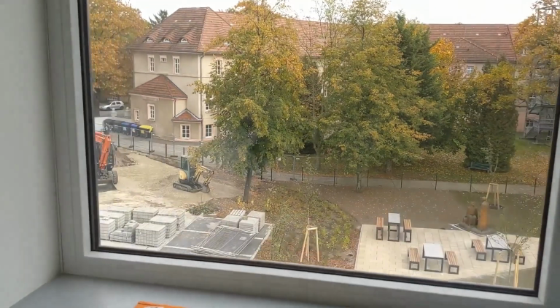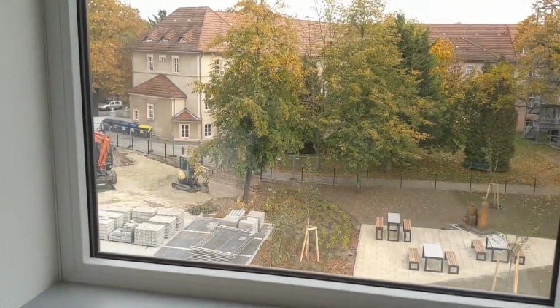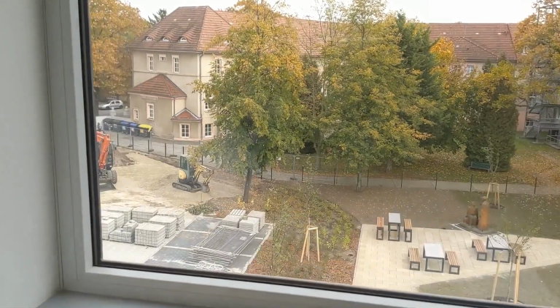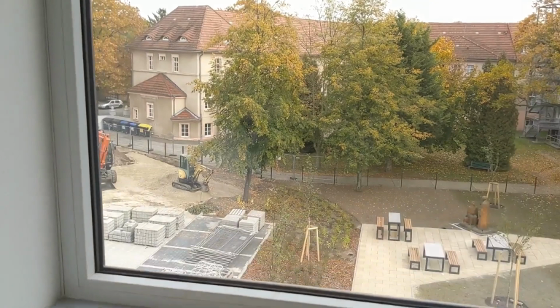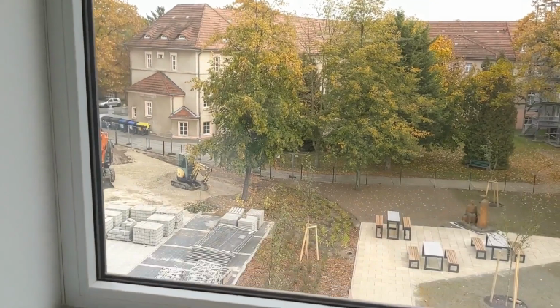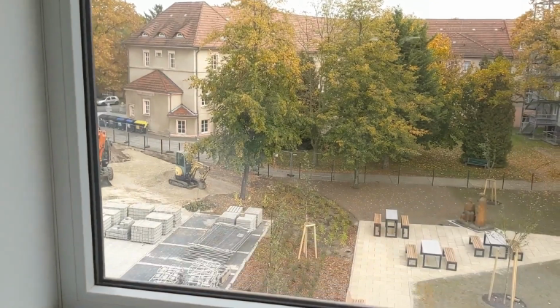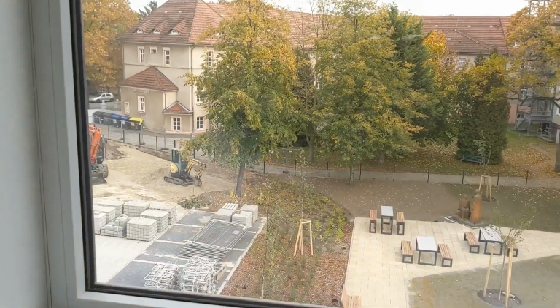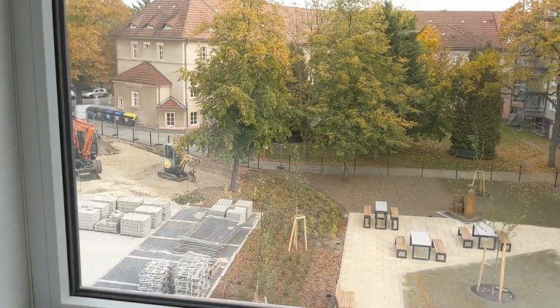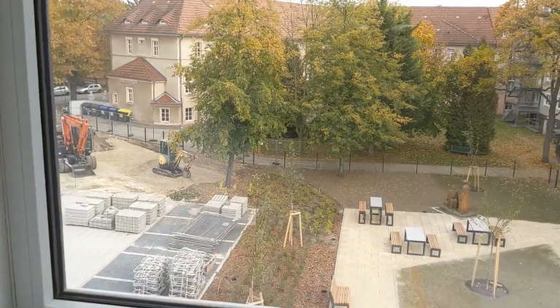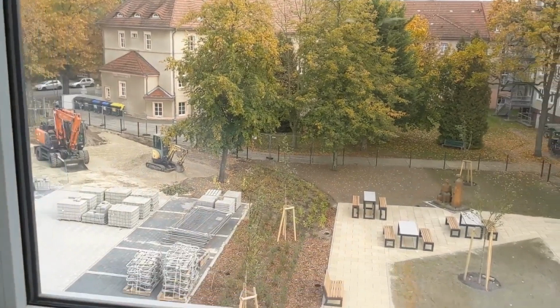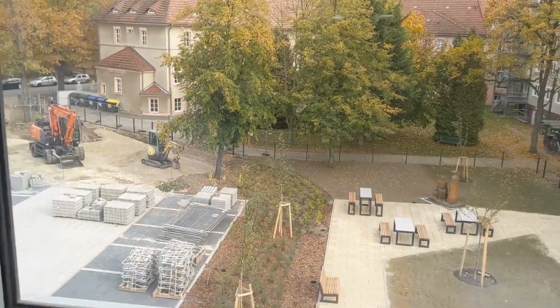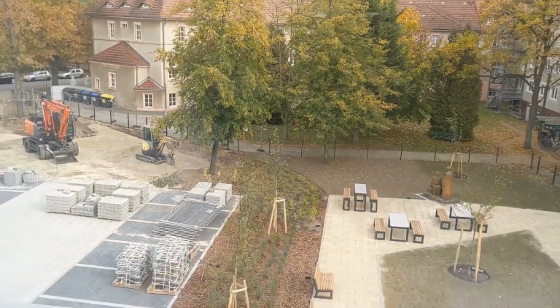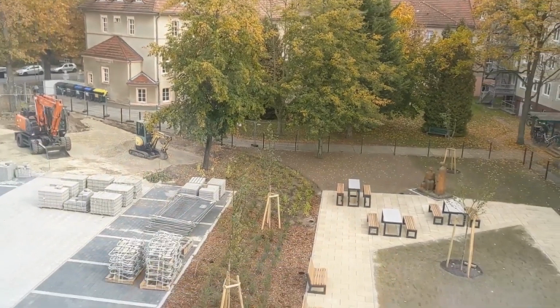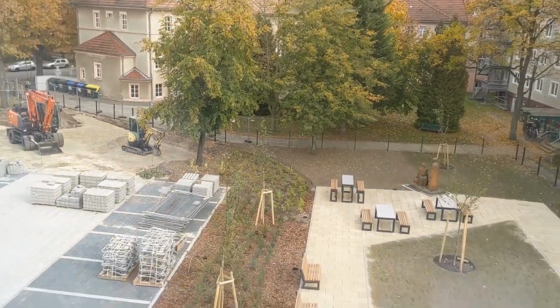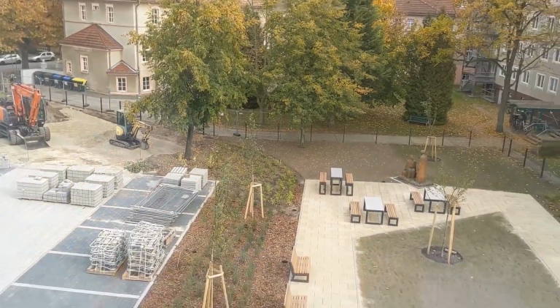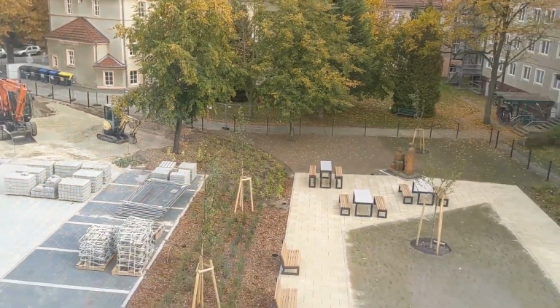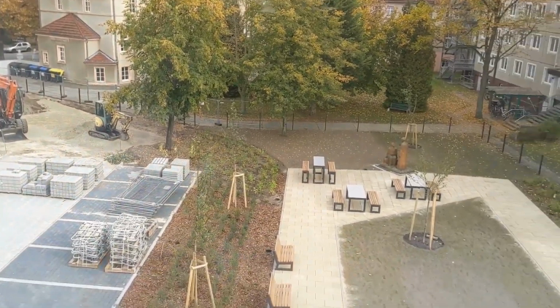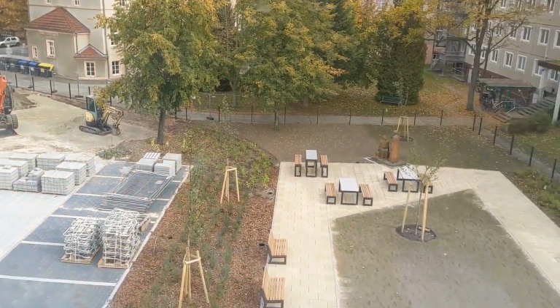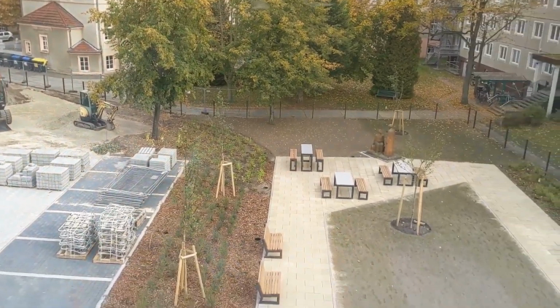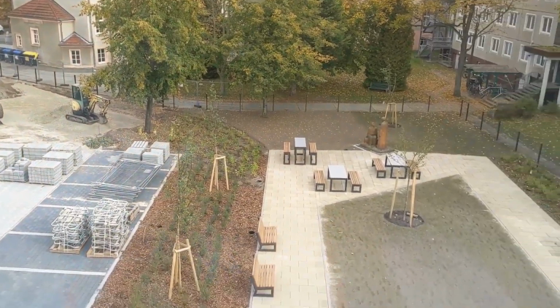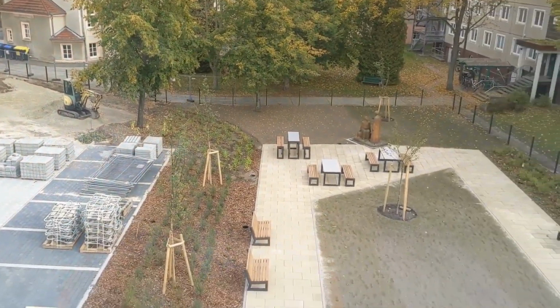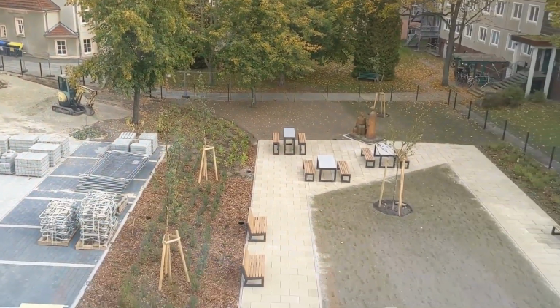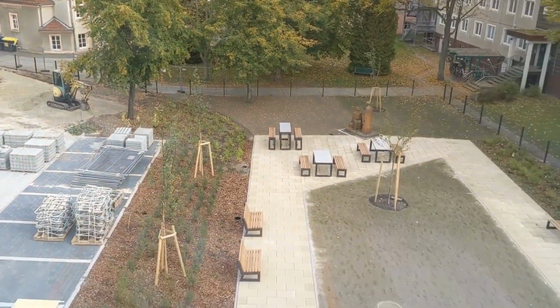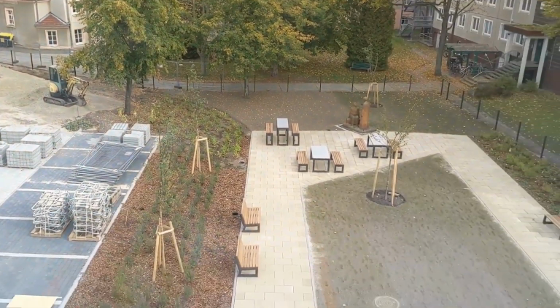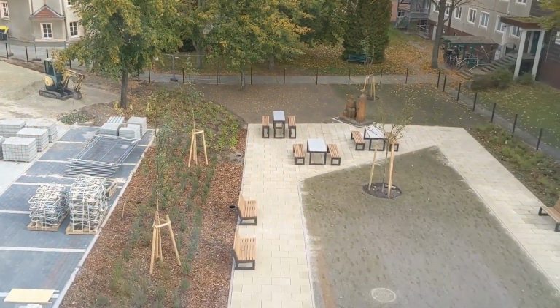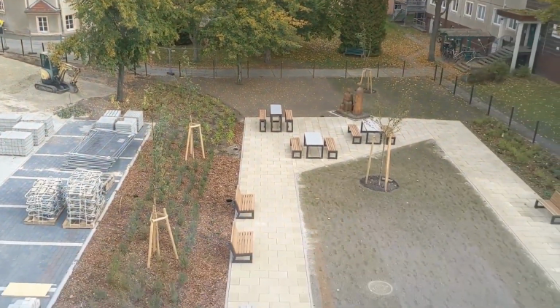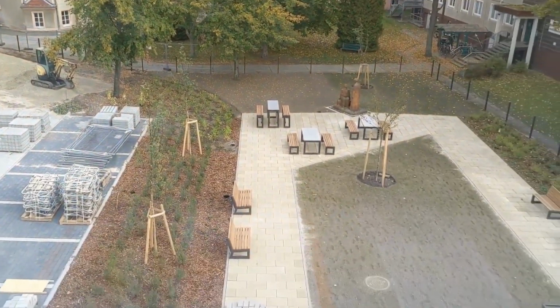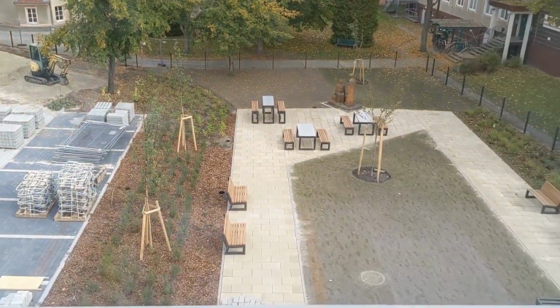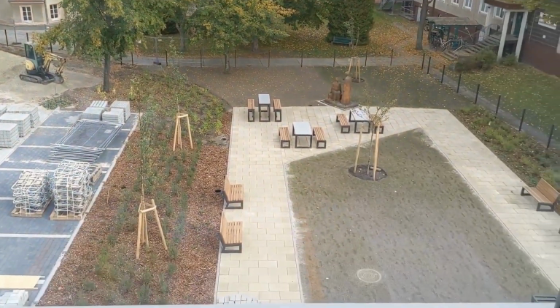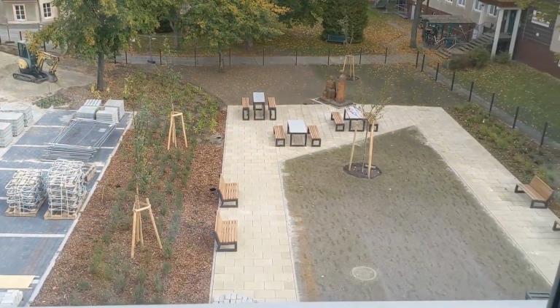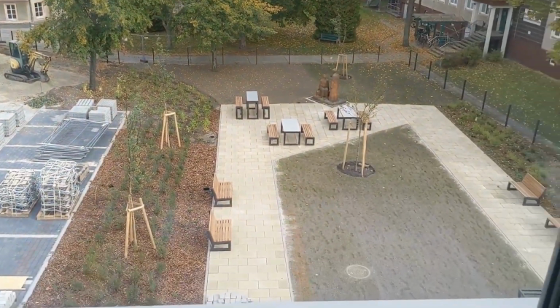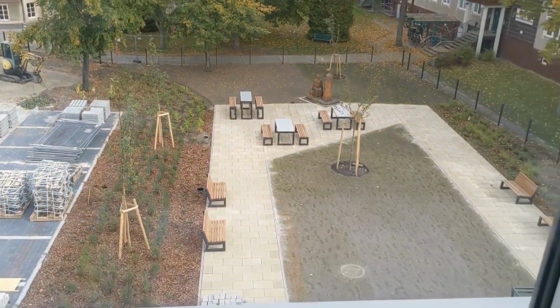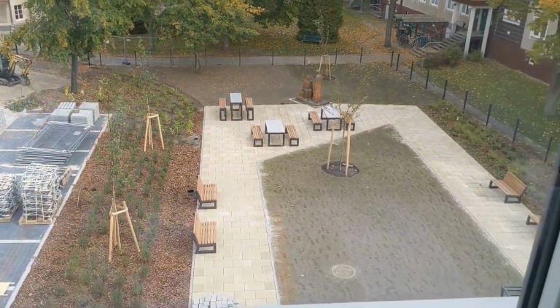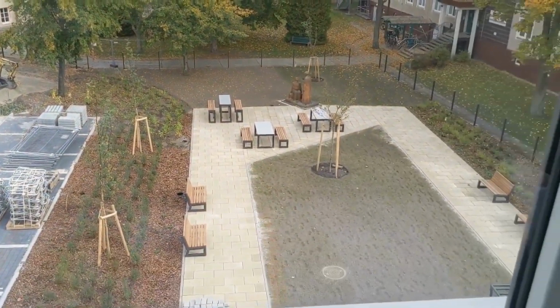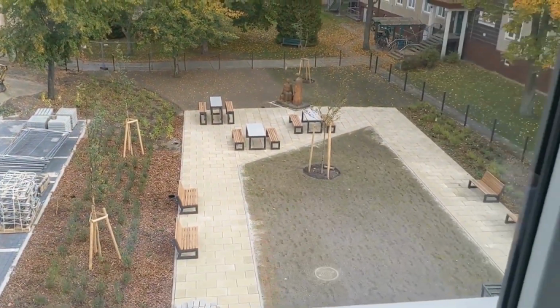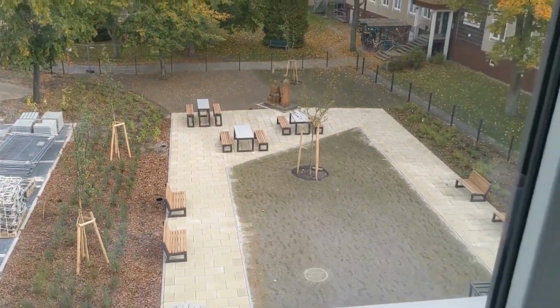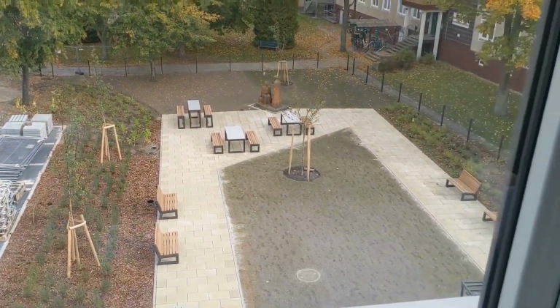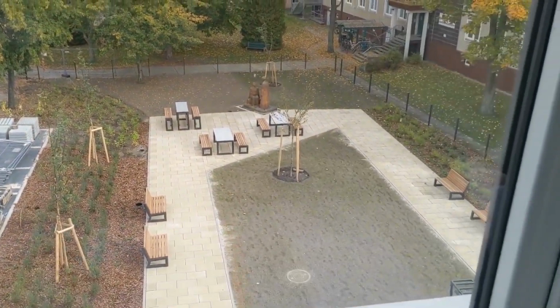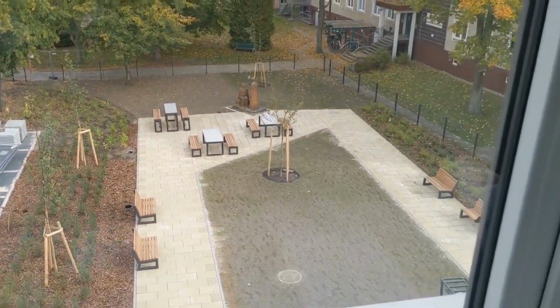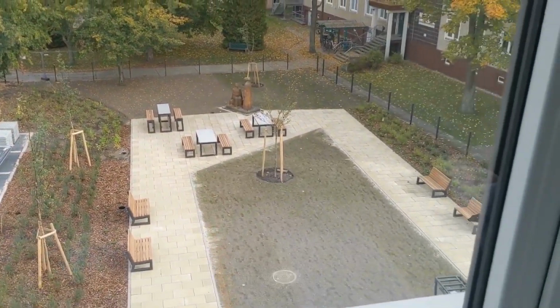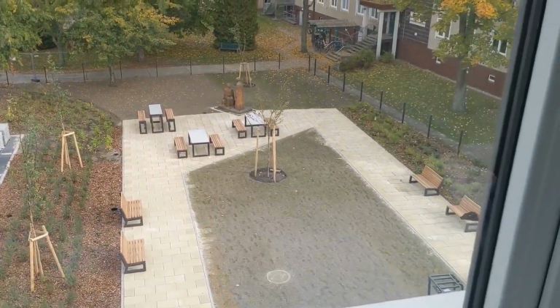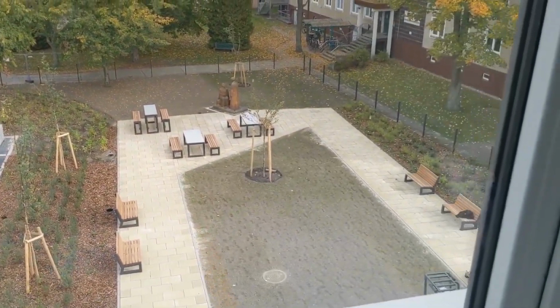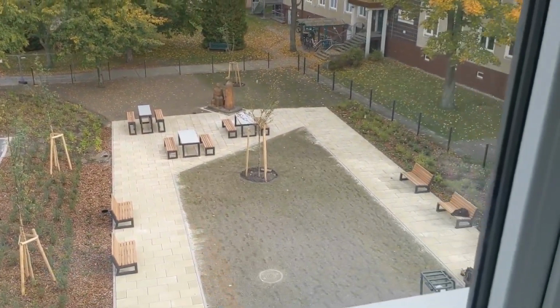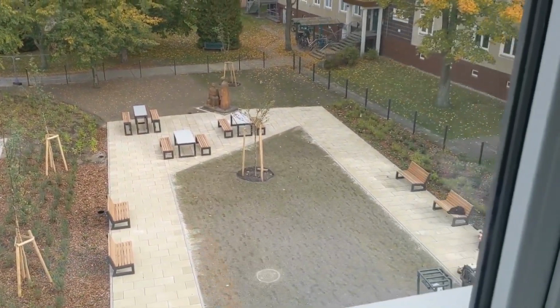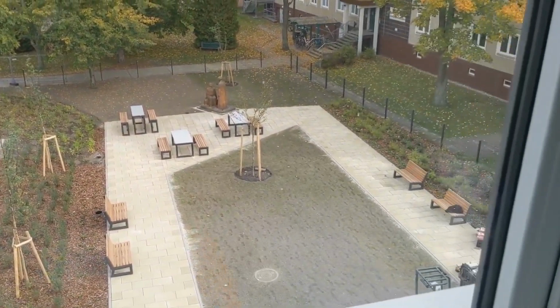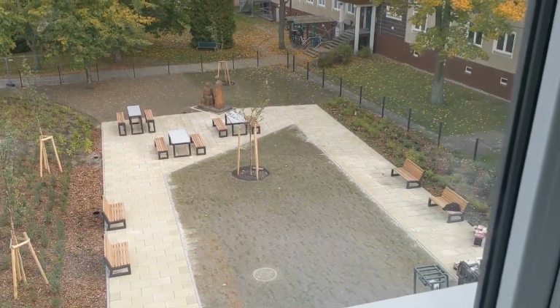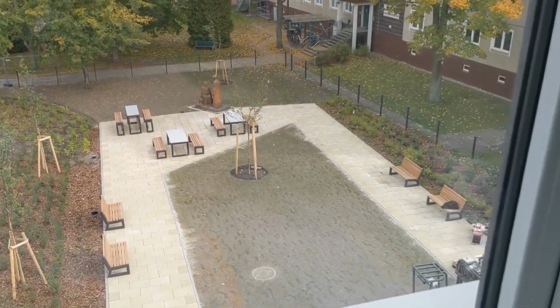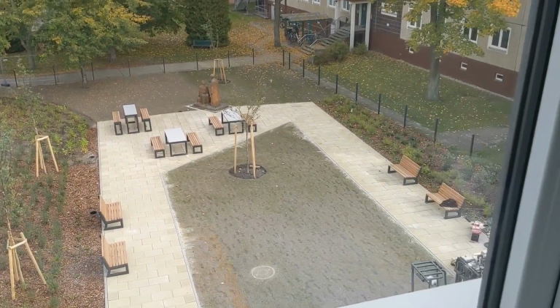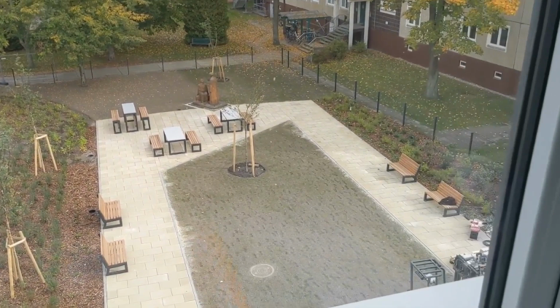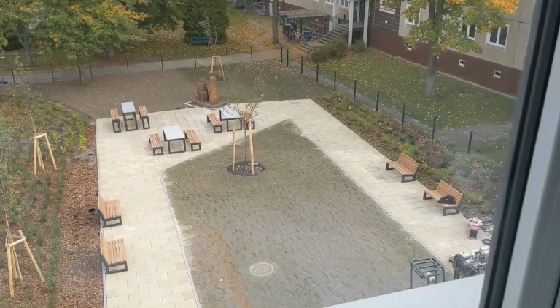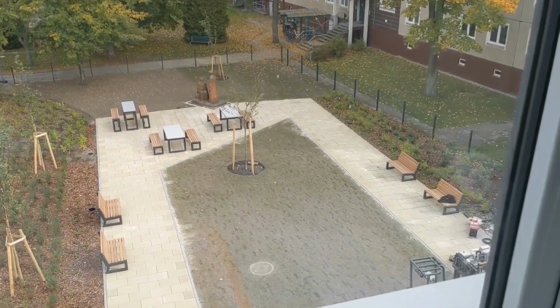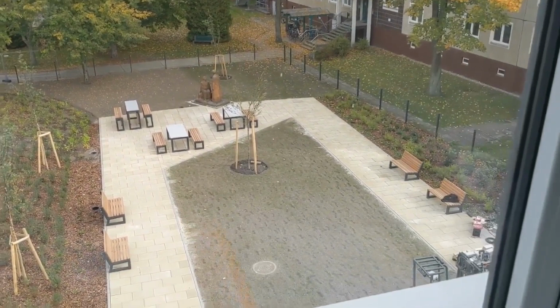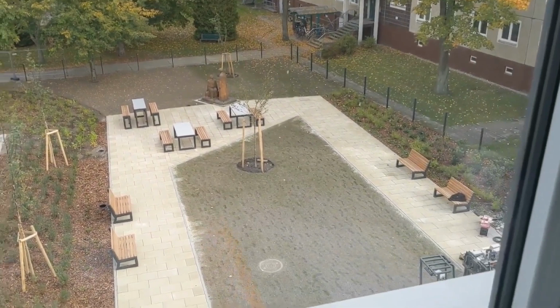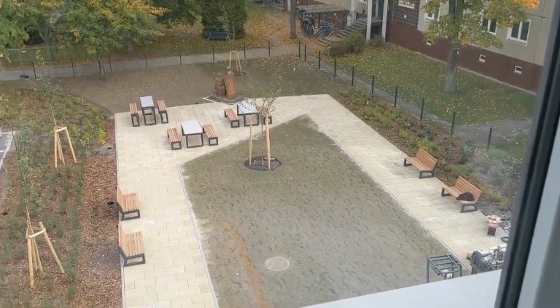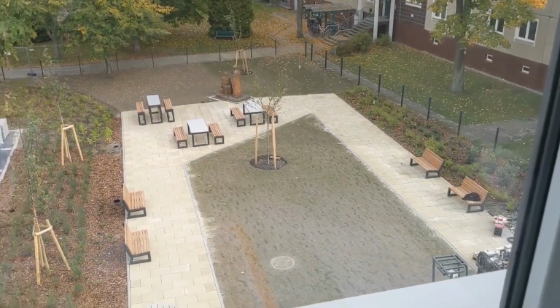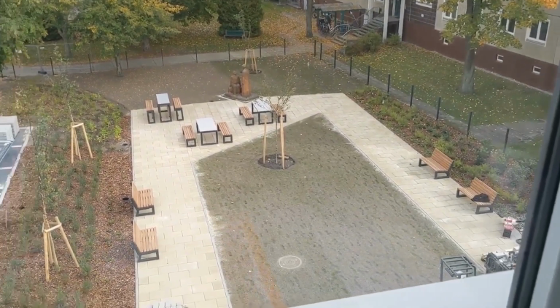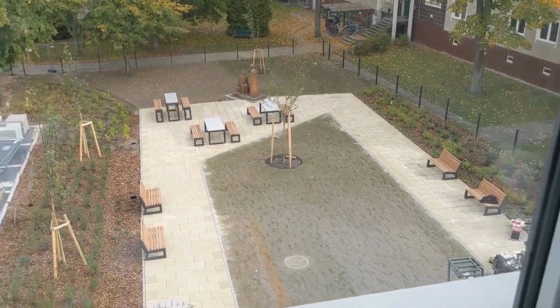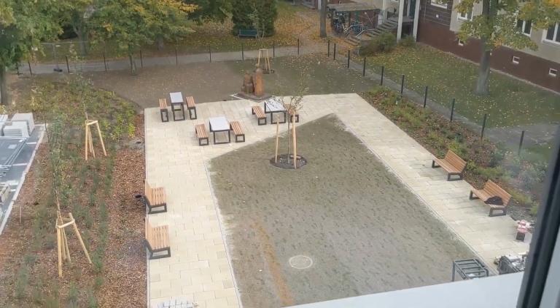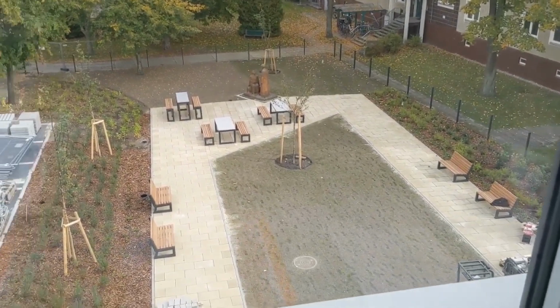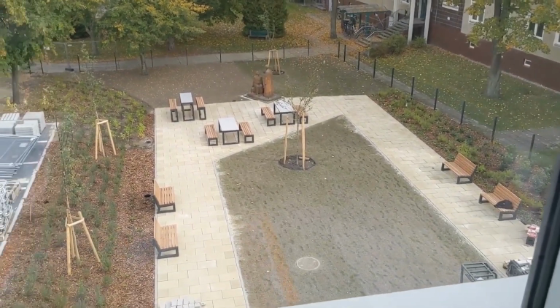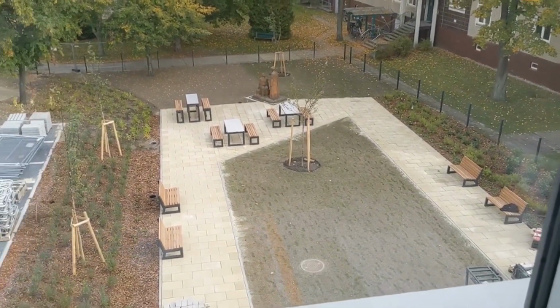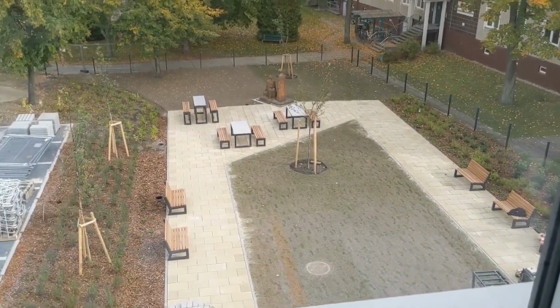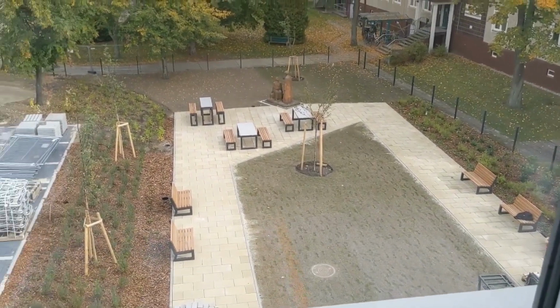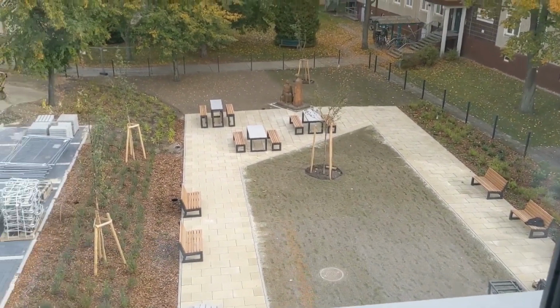This is a new building and it's still under construction. On the front here they are also making a kind of park, right there.